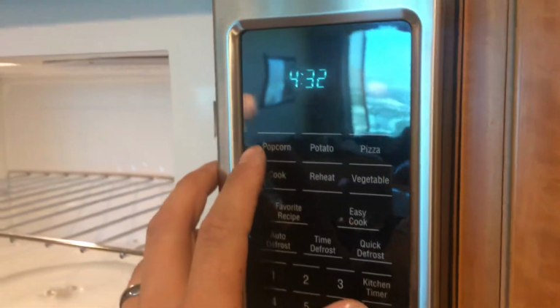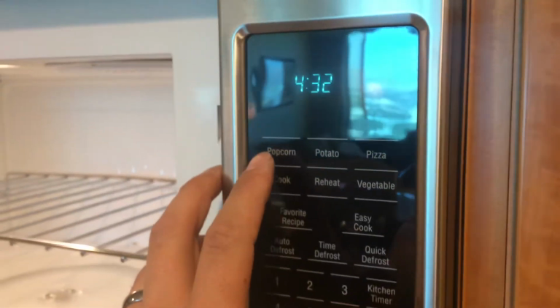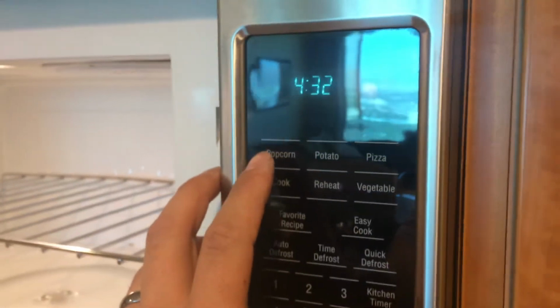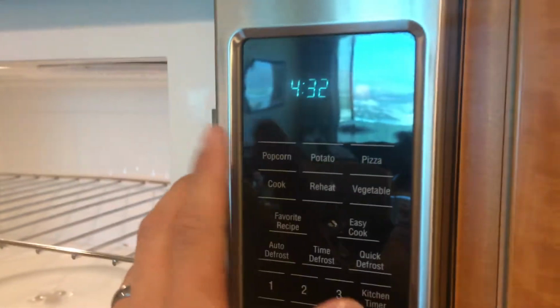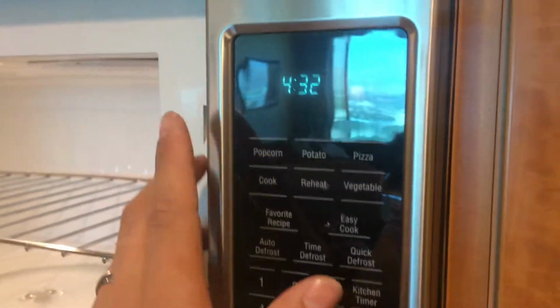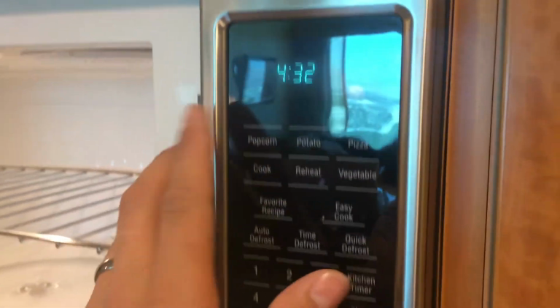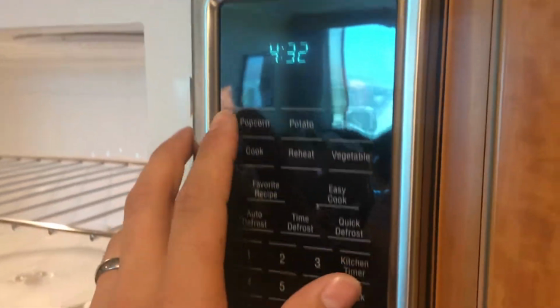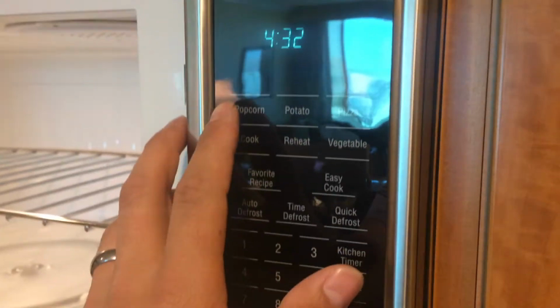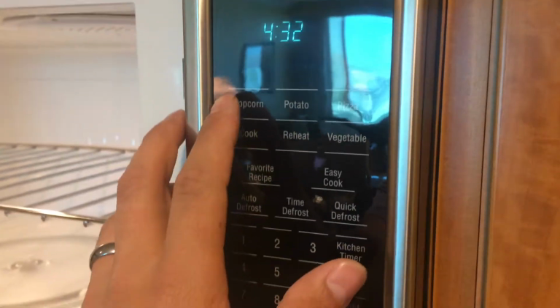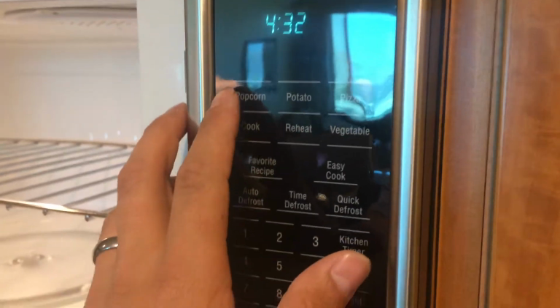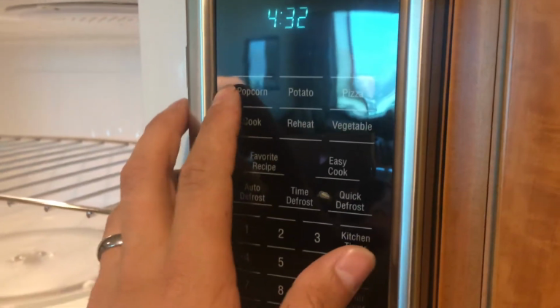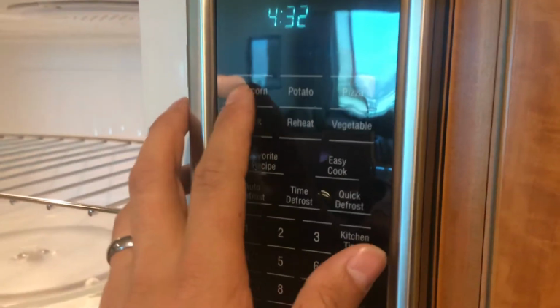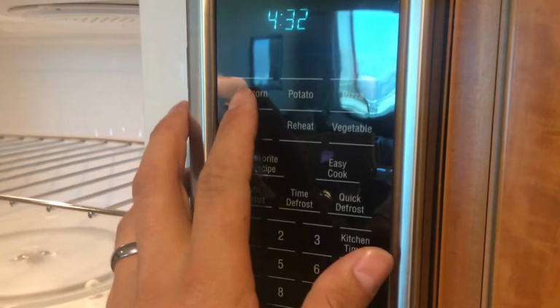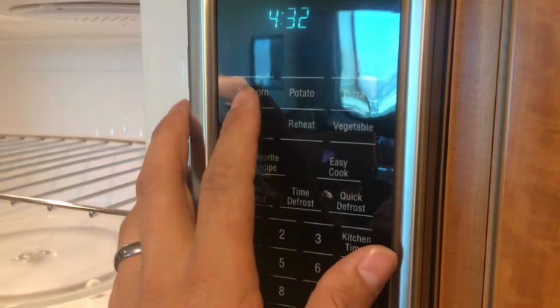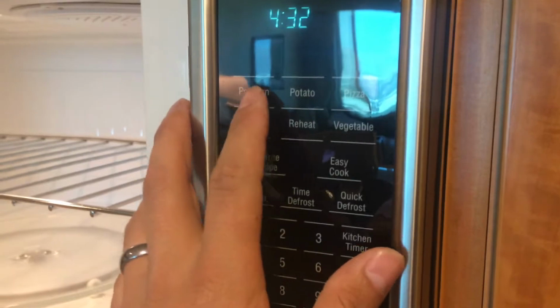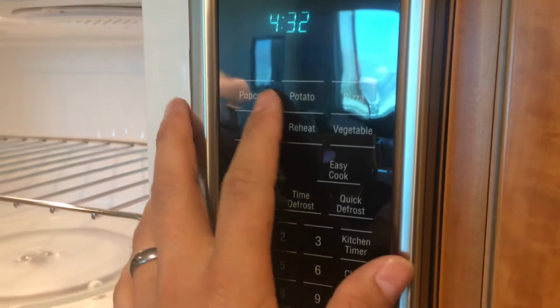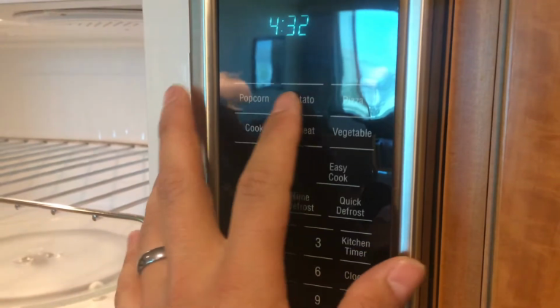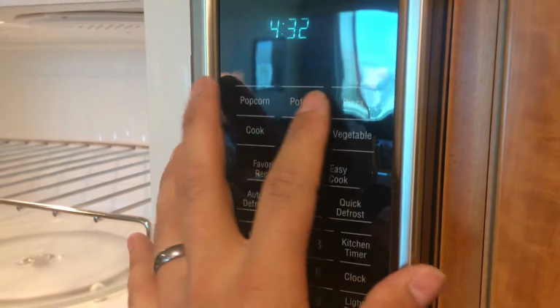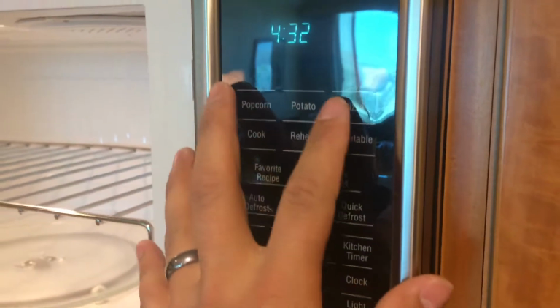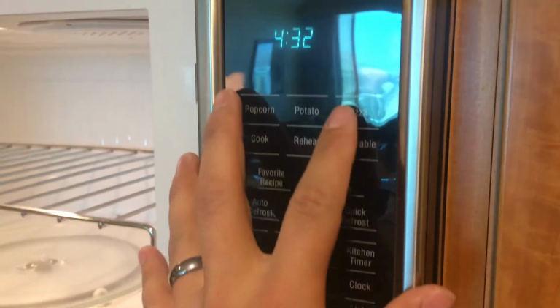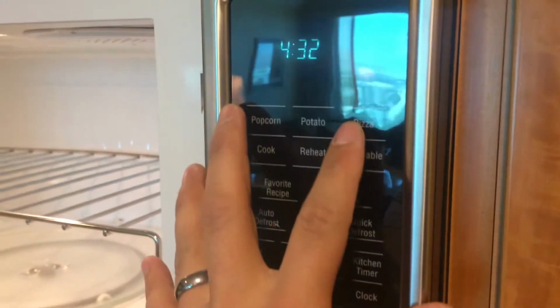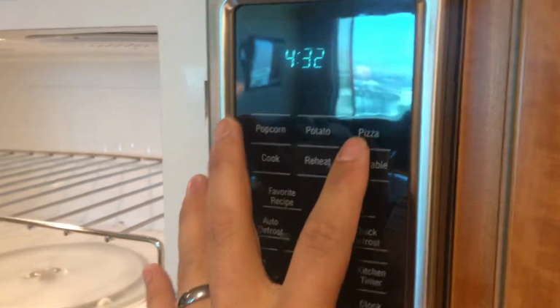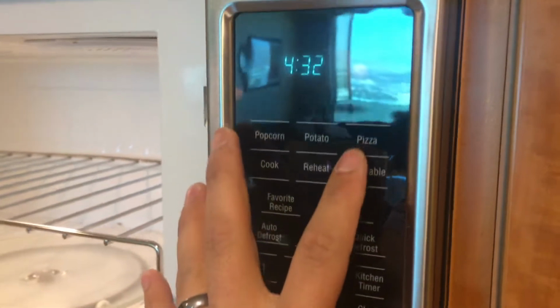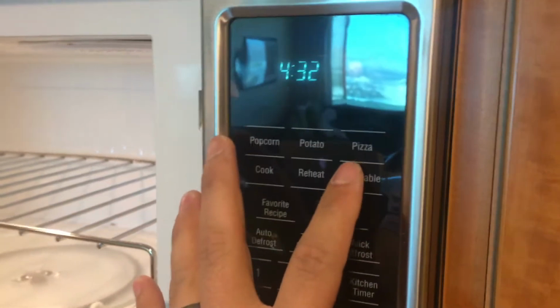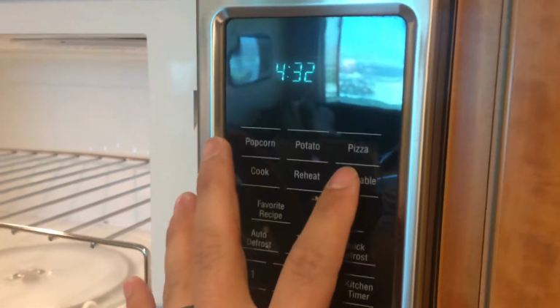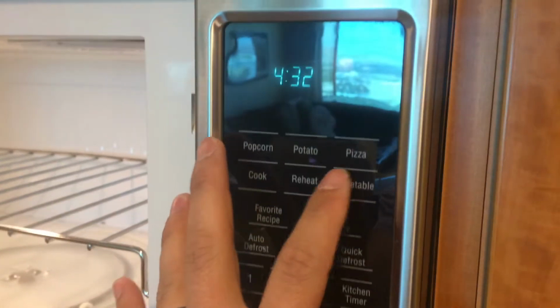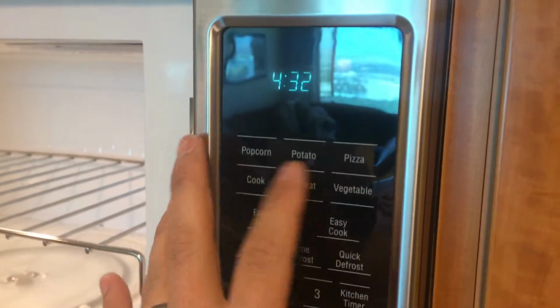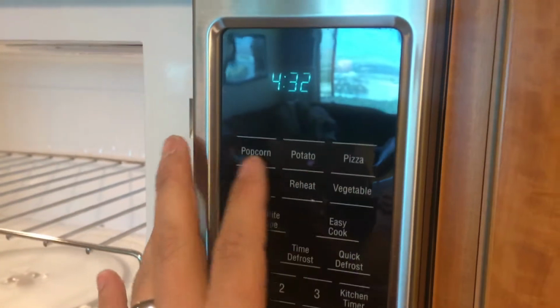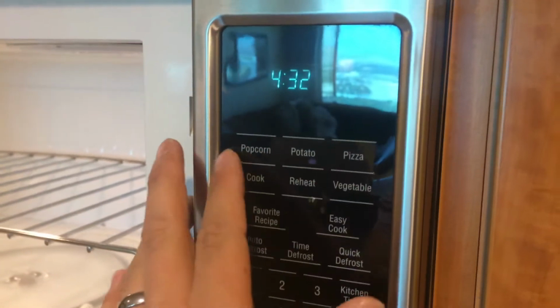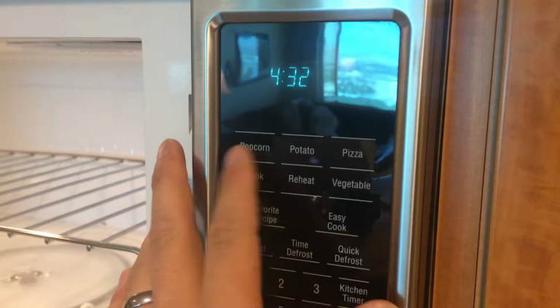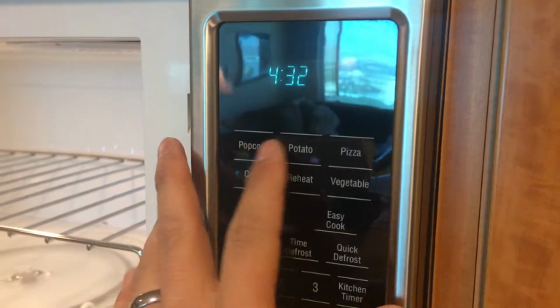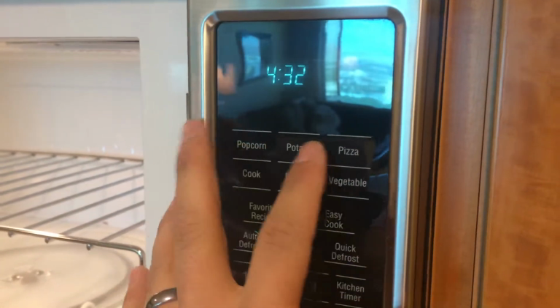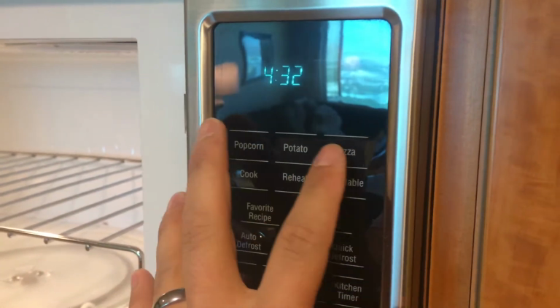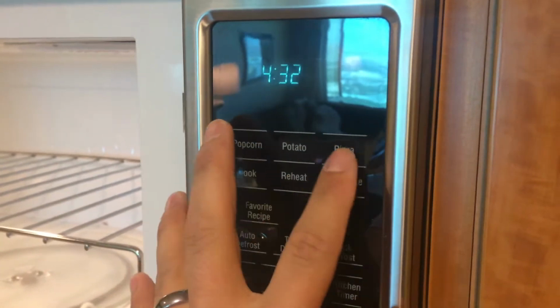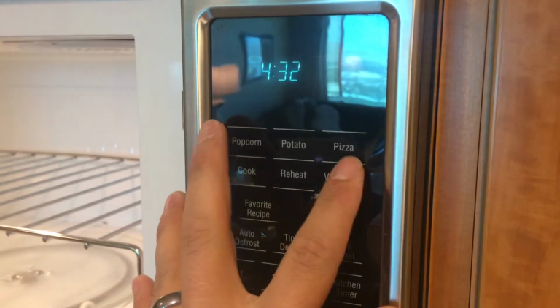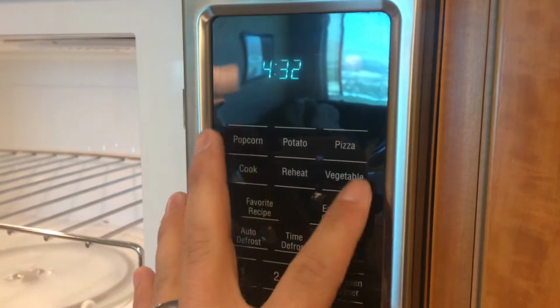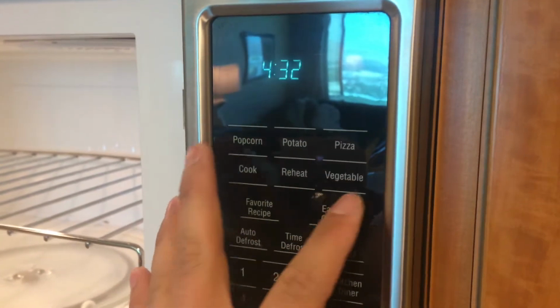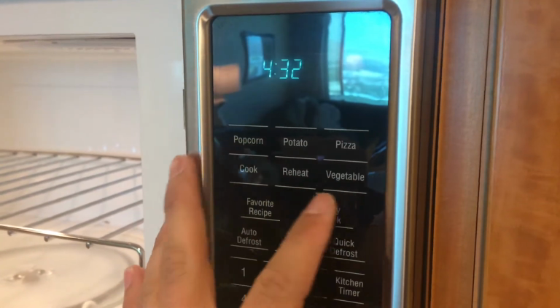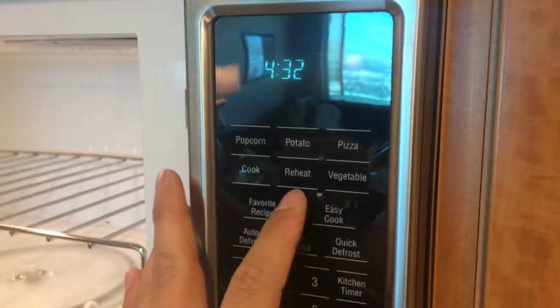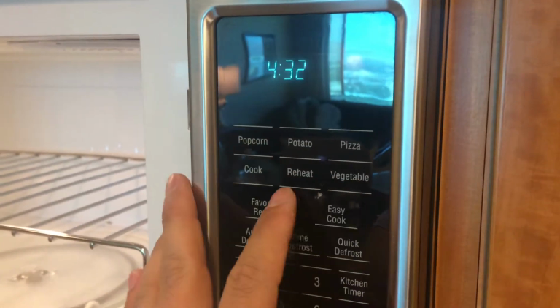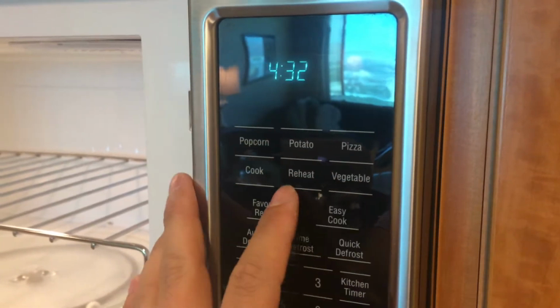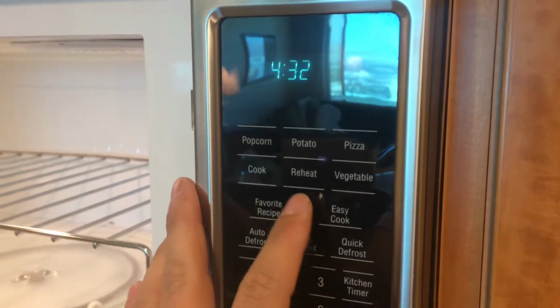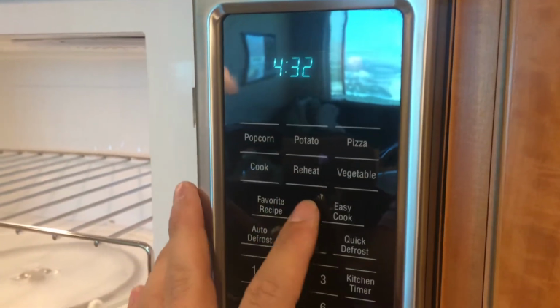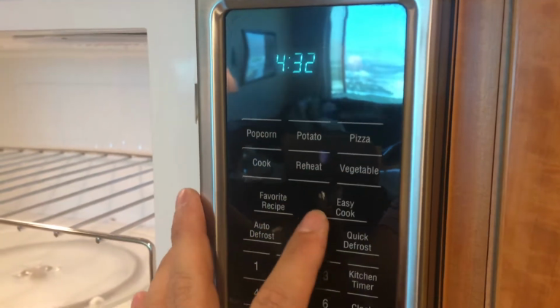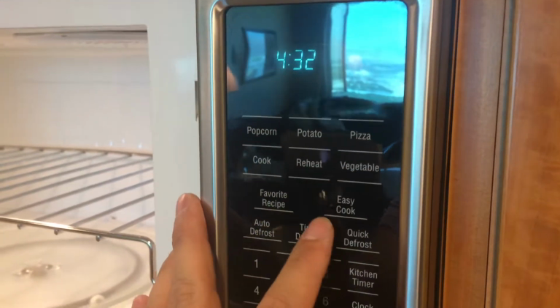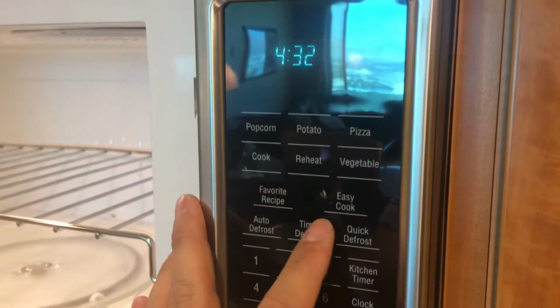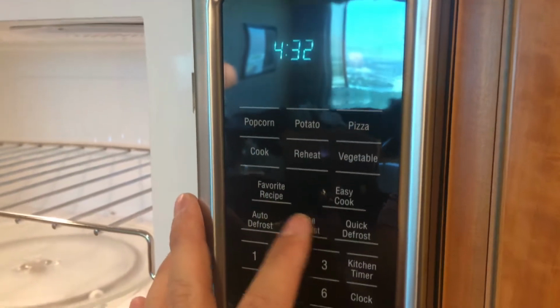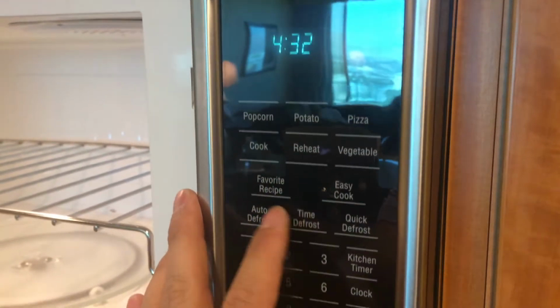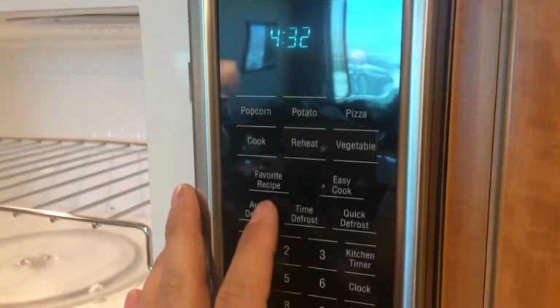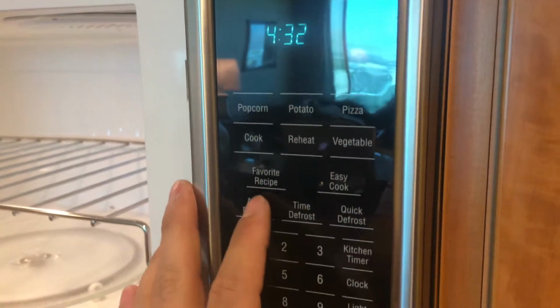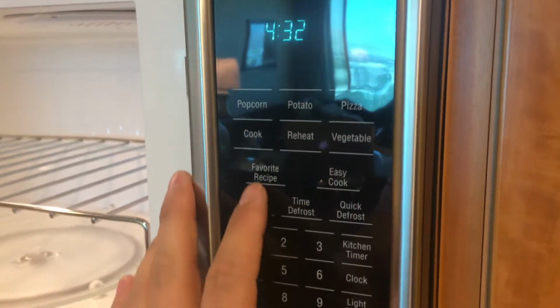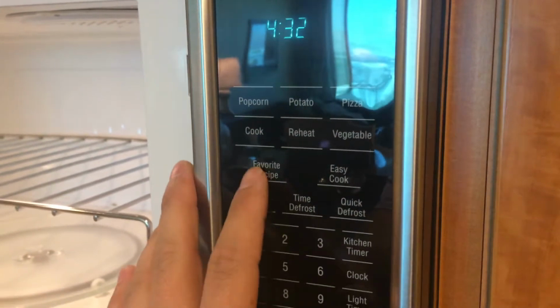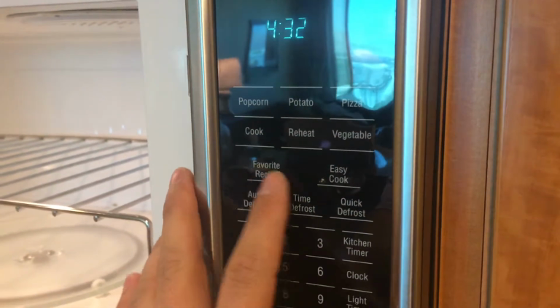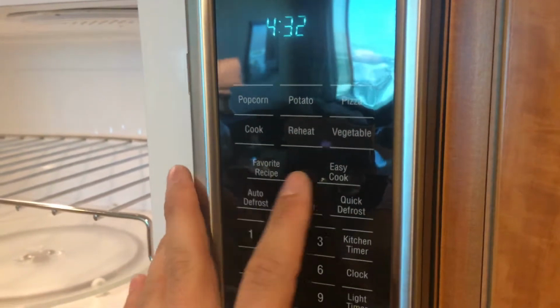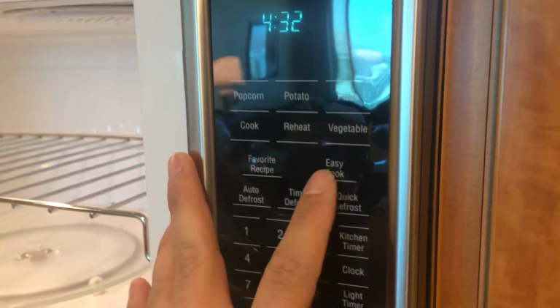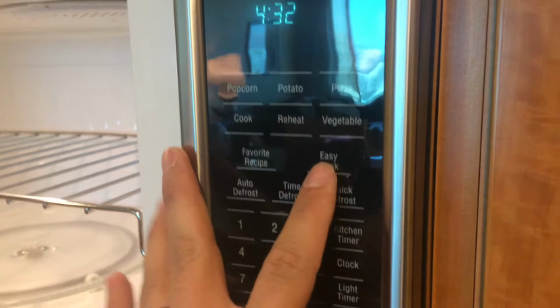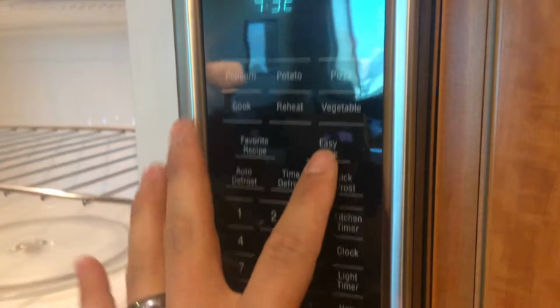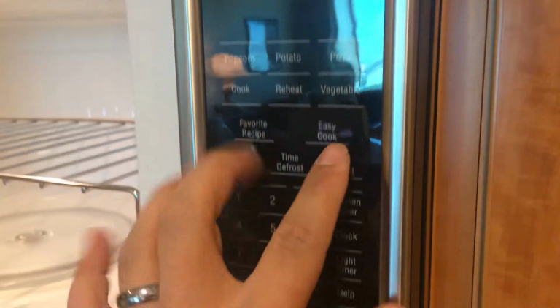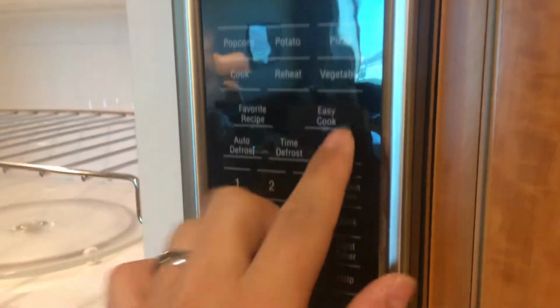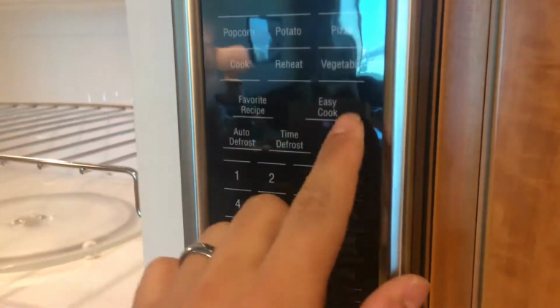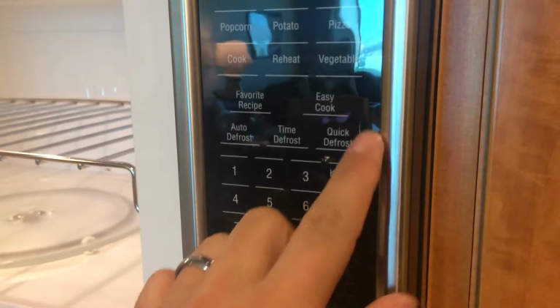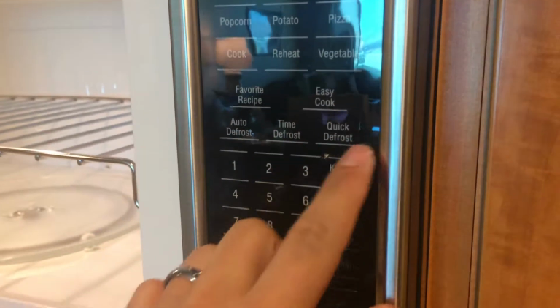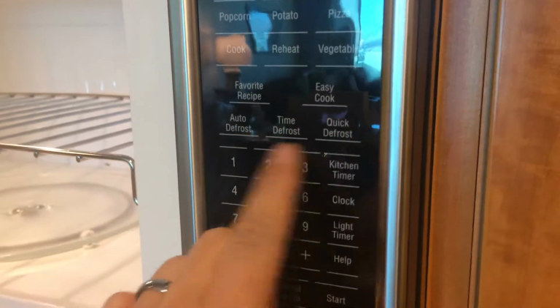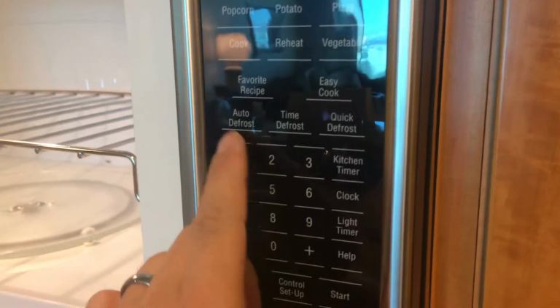It has your preset features: popcorn, potato, pizza, reheat, favorite, easy cook.